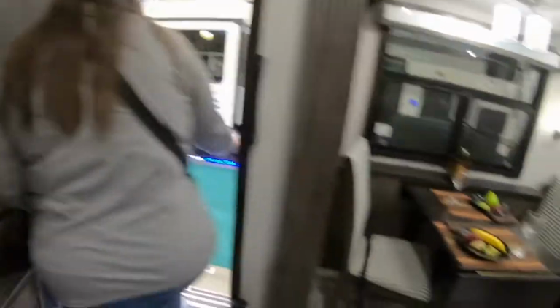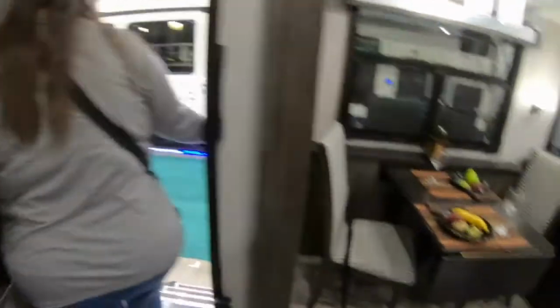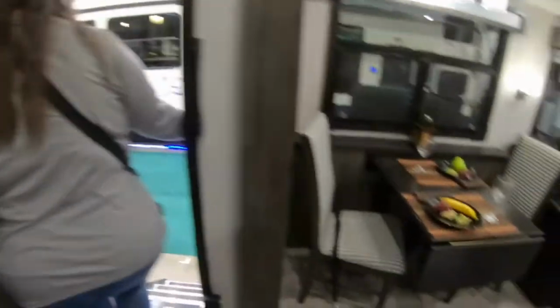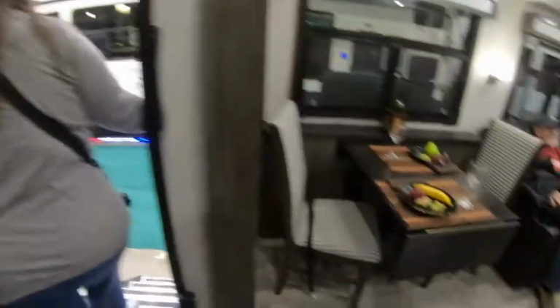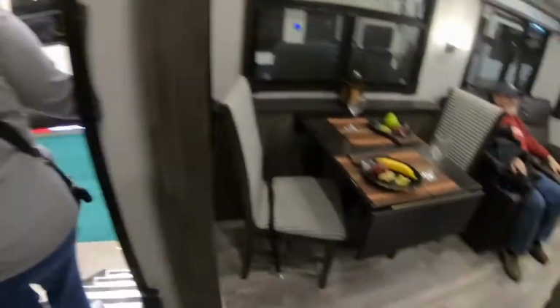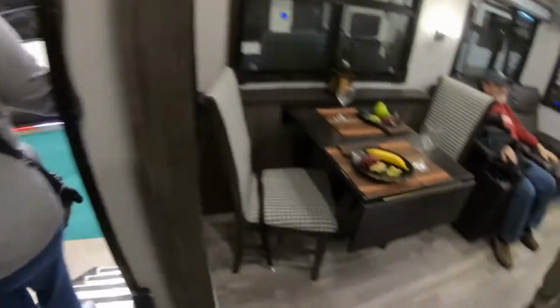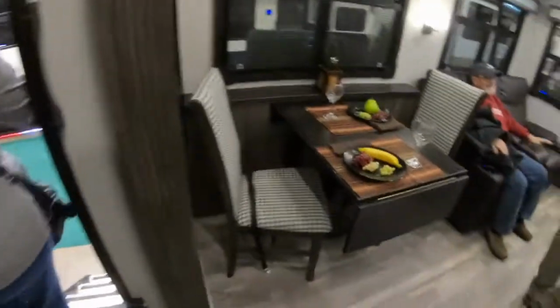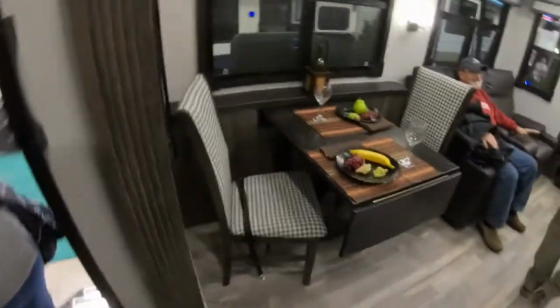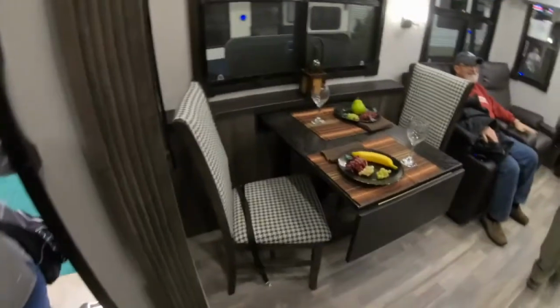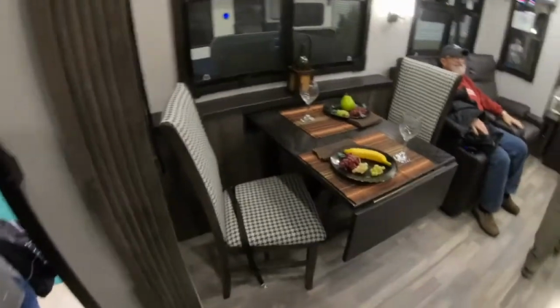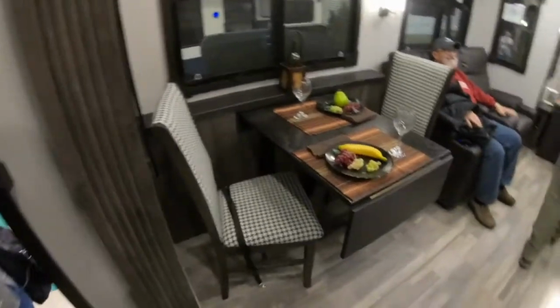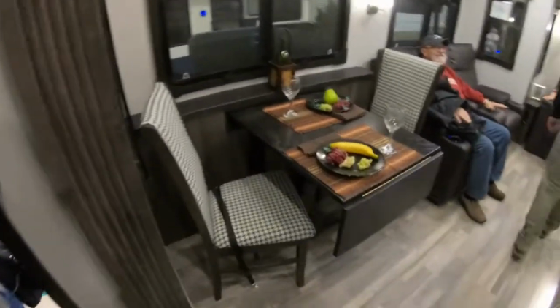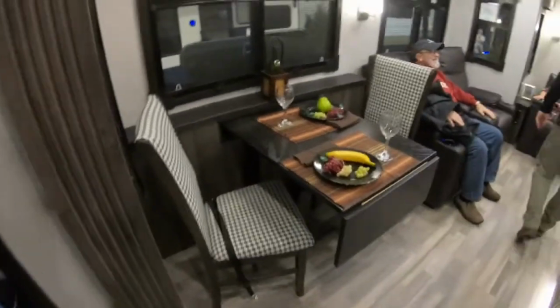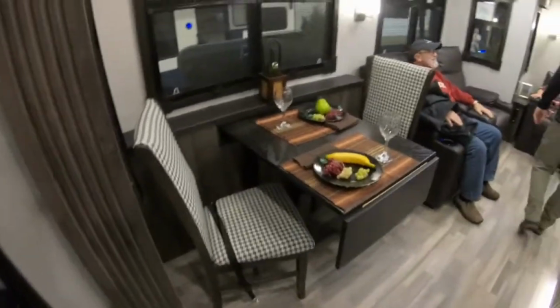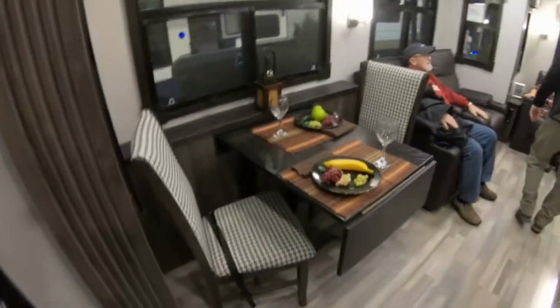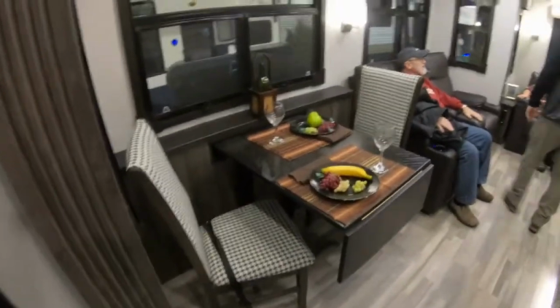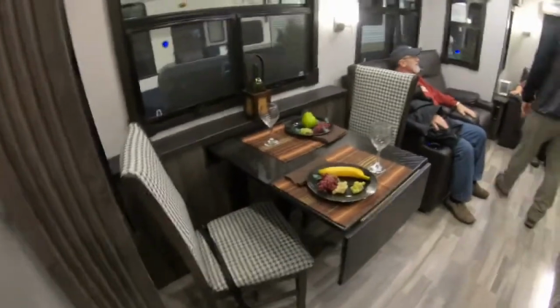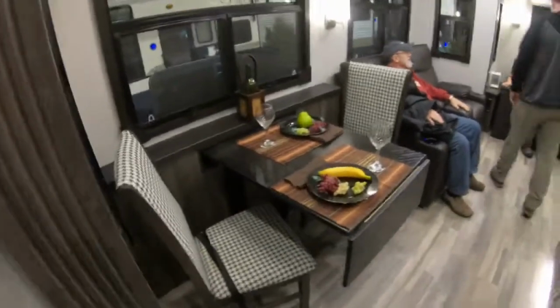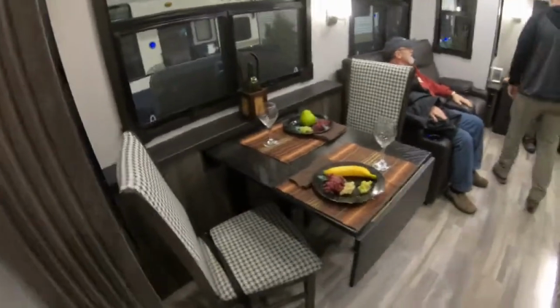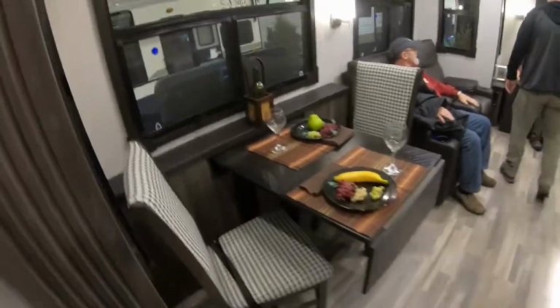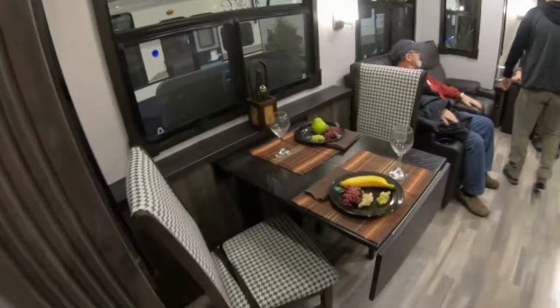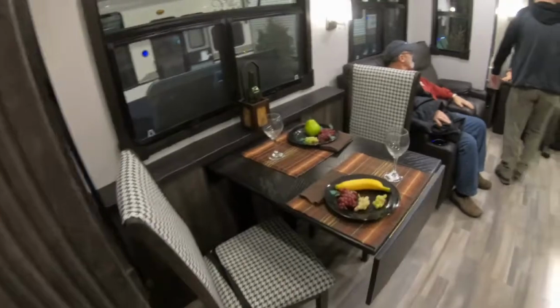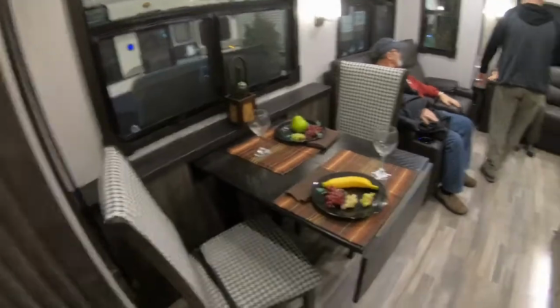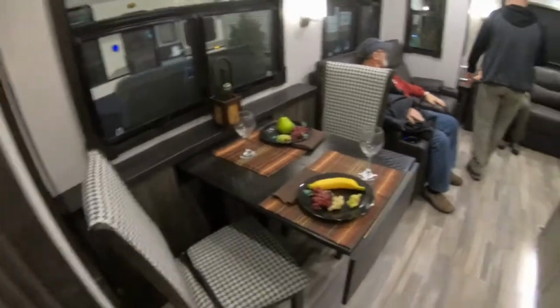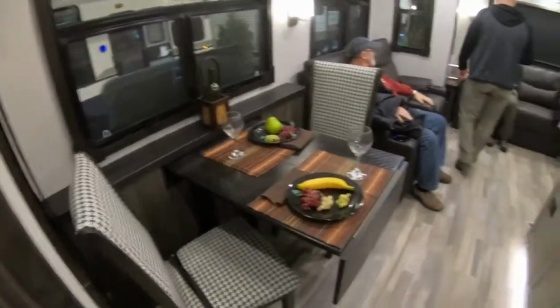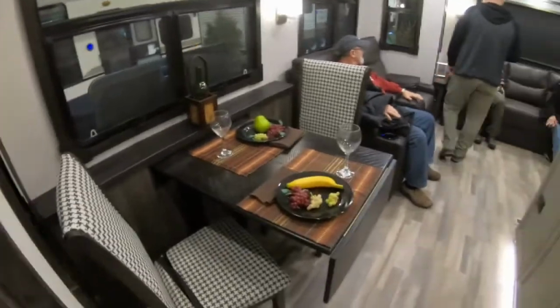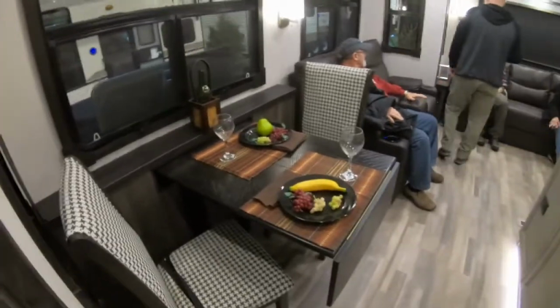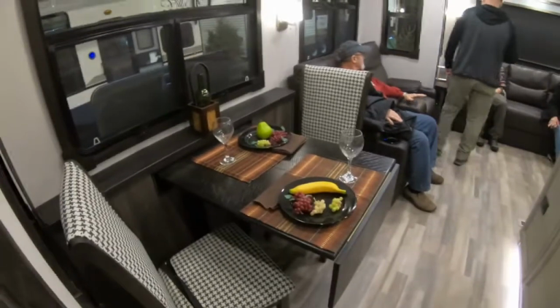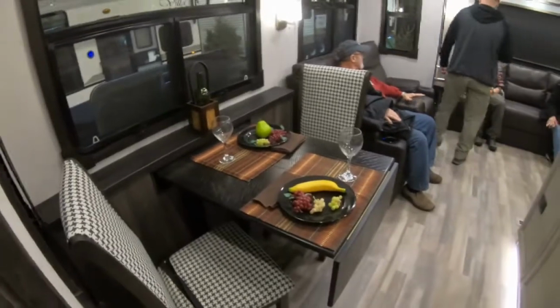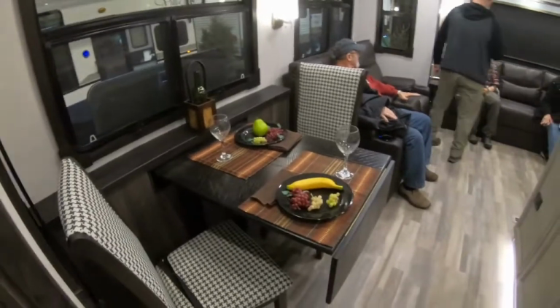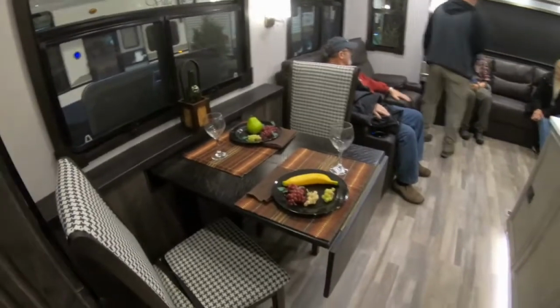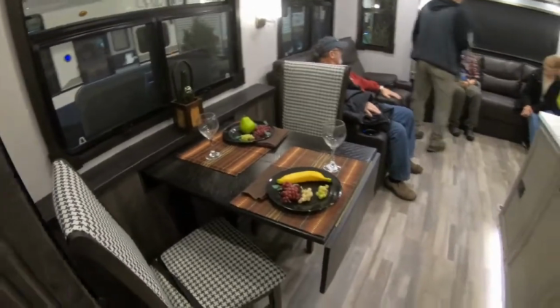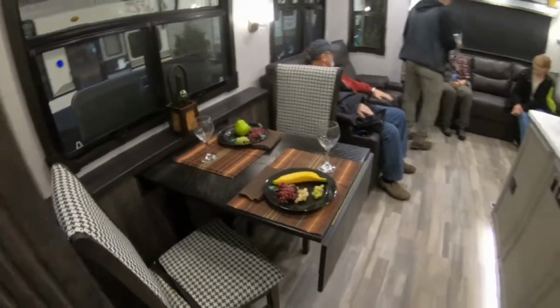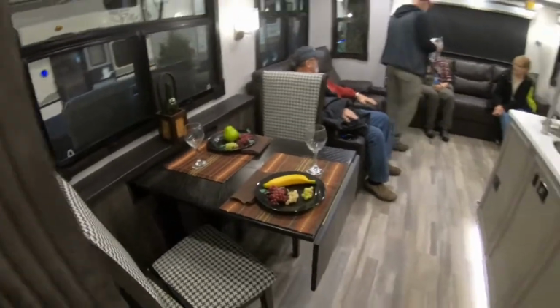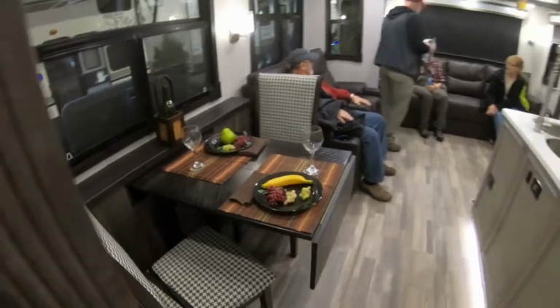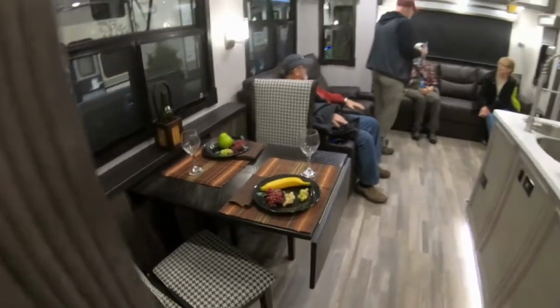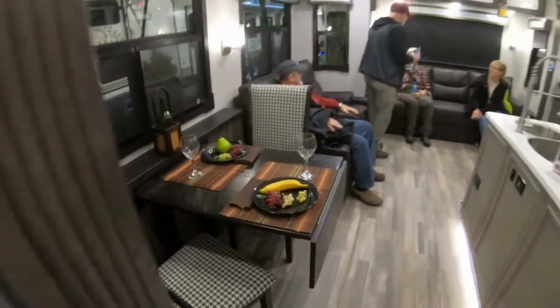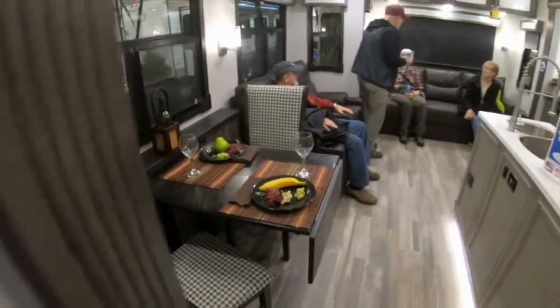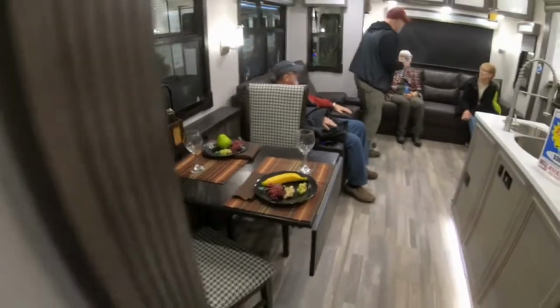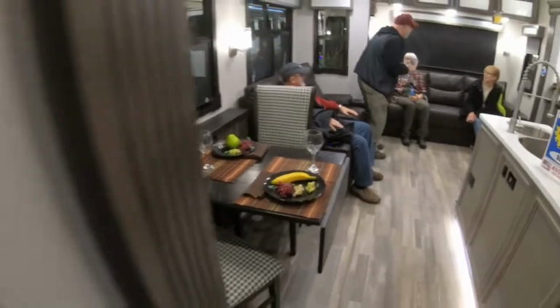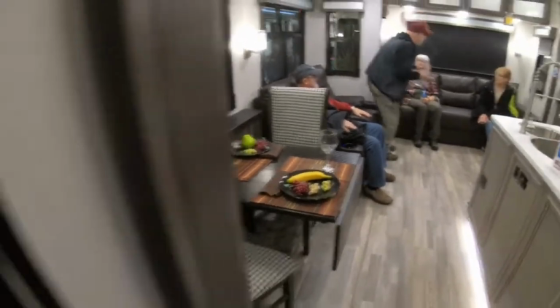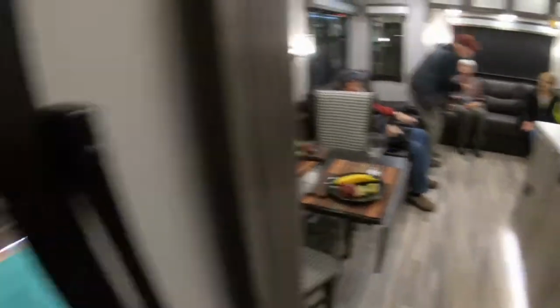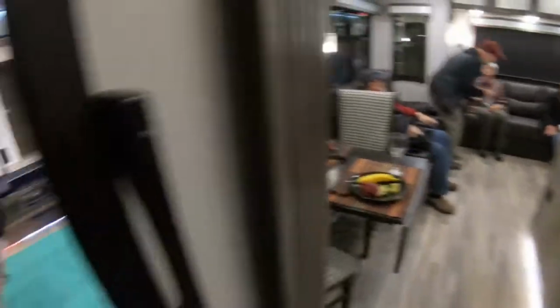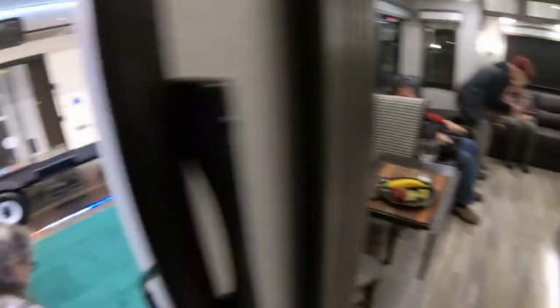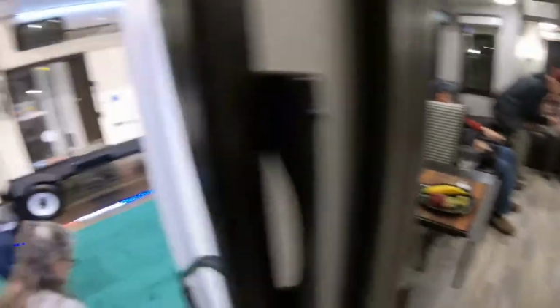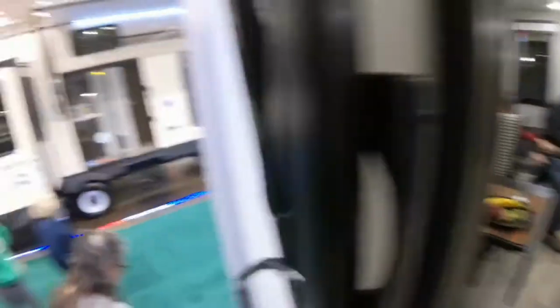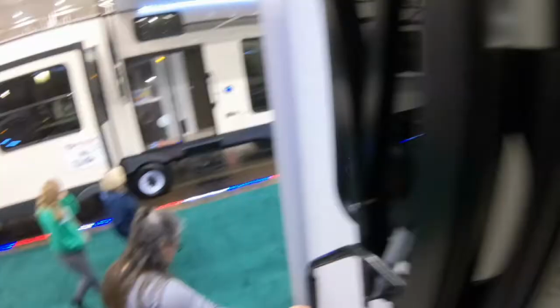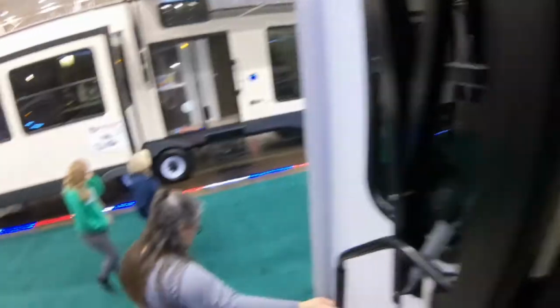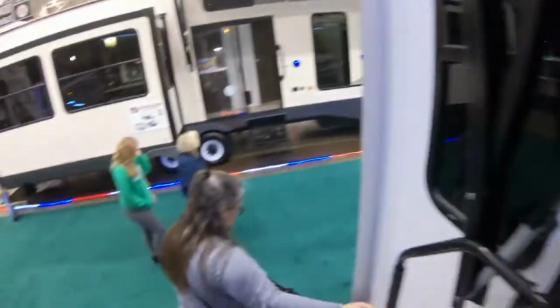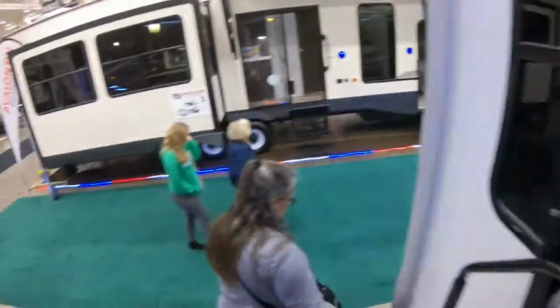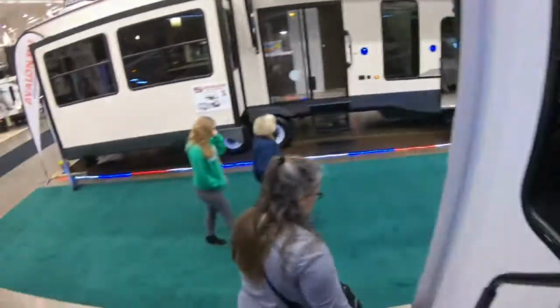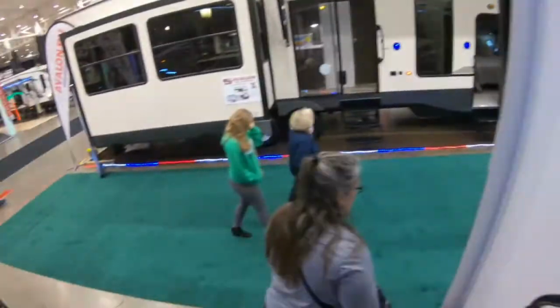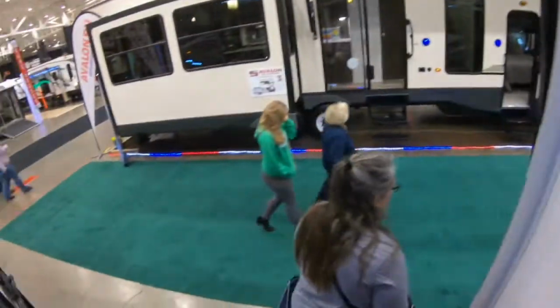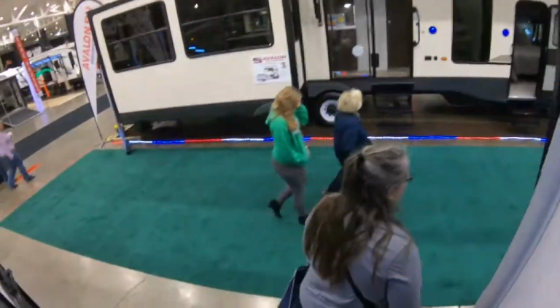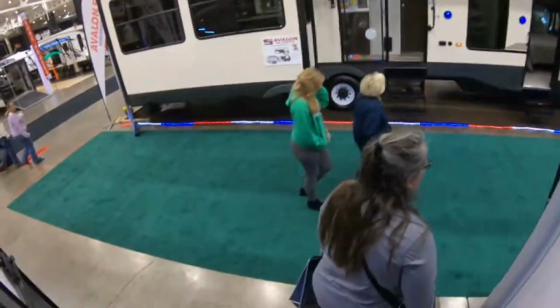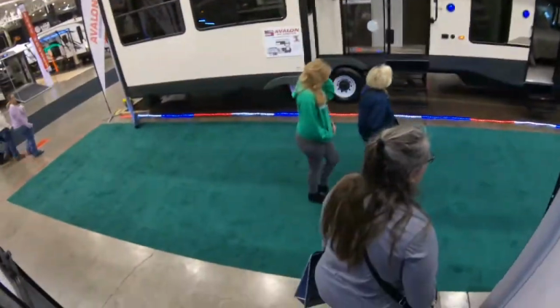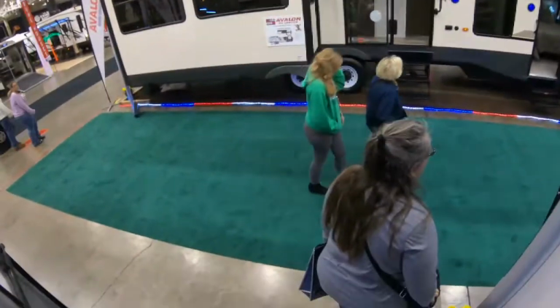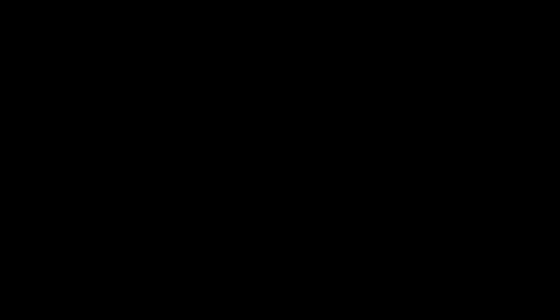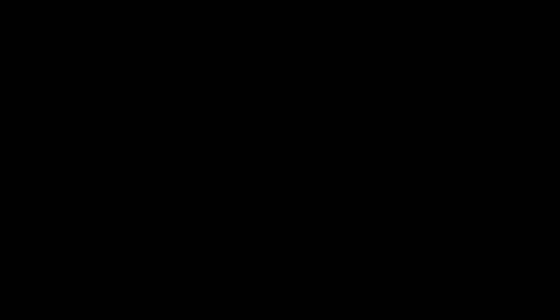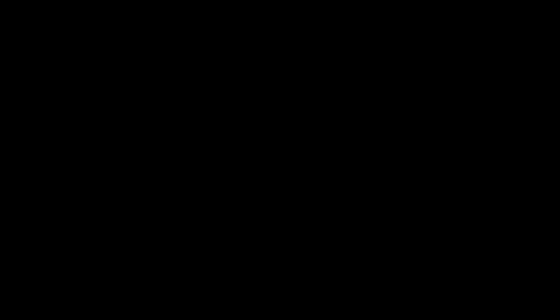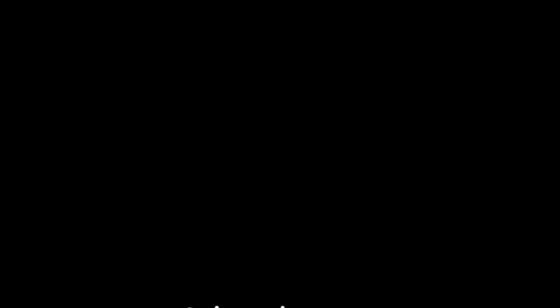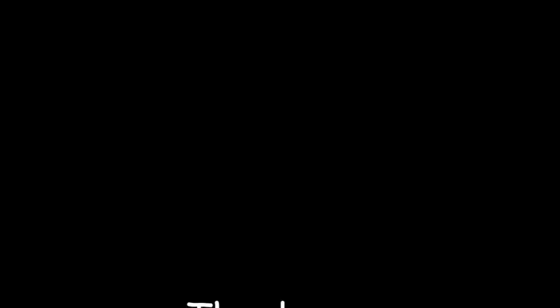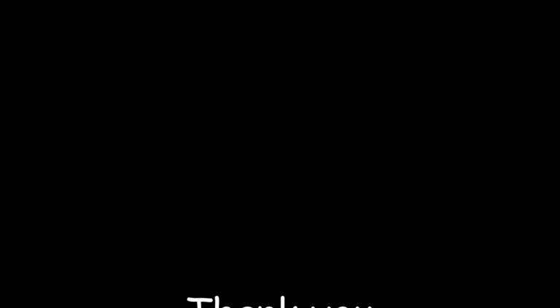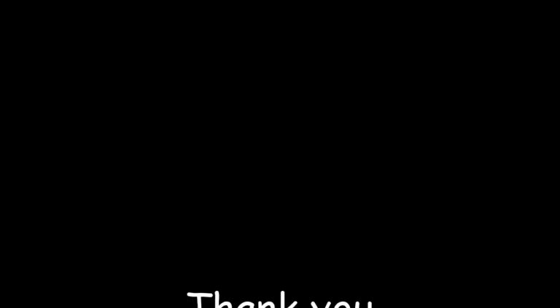This is 35 feet — table and chairs for the dining room, yeah.